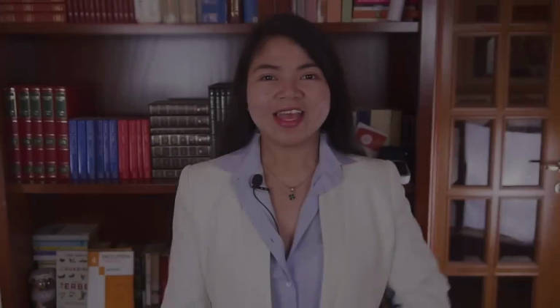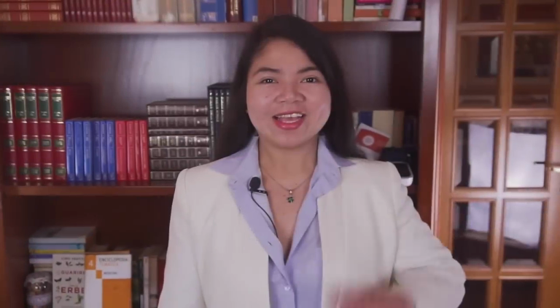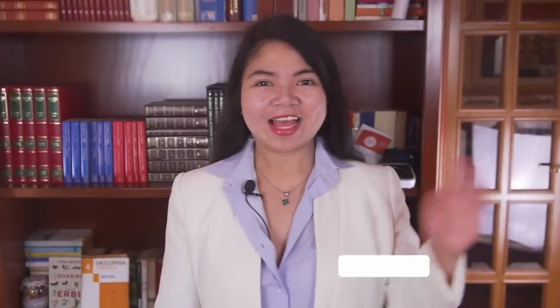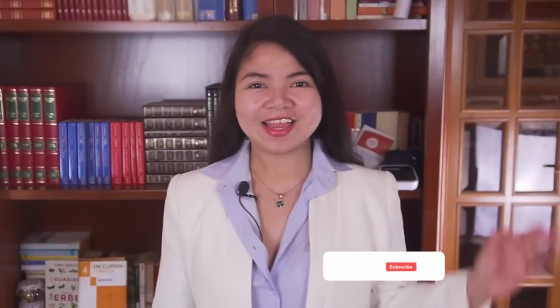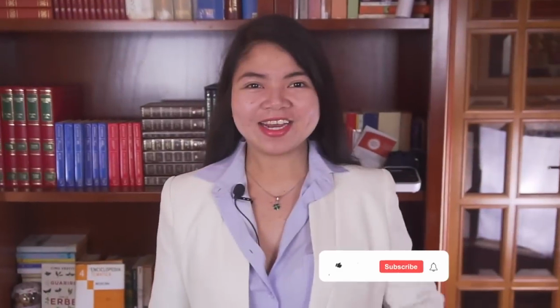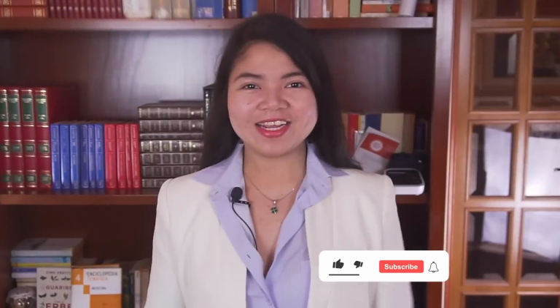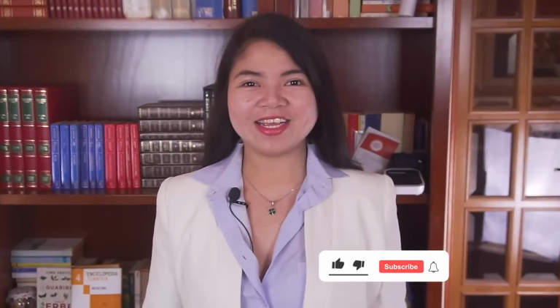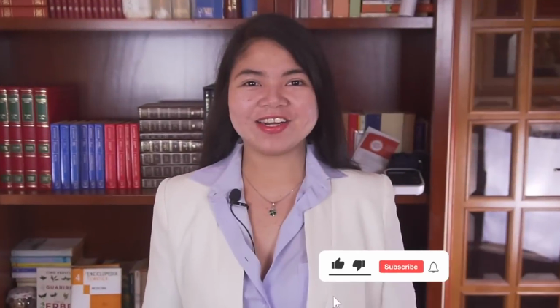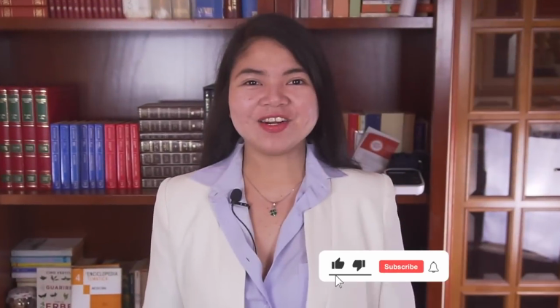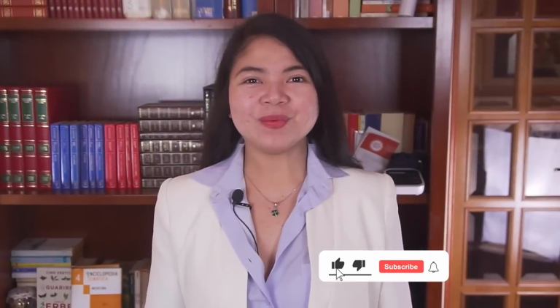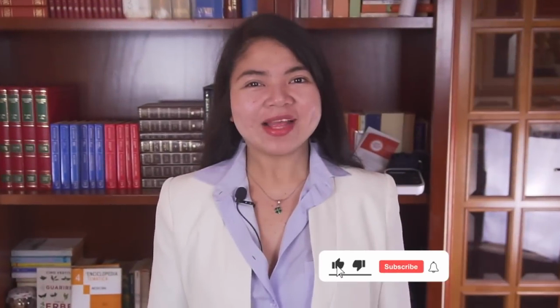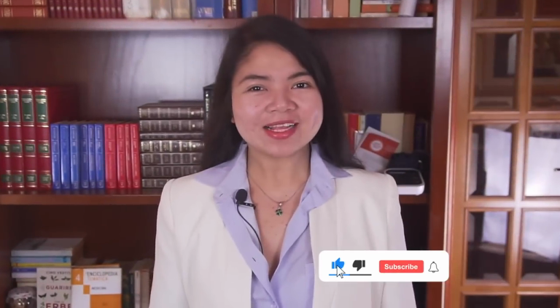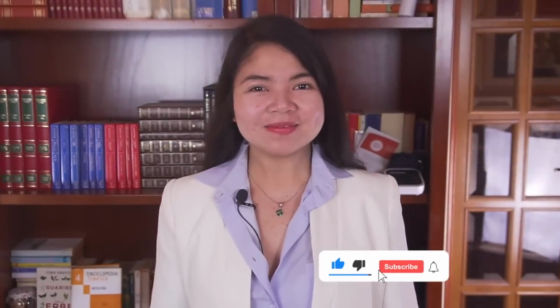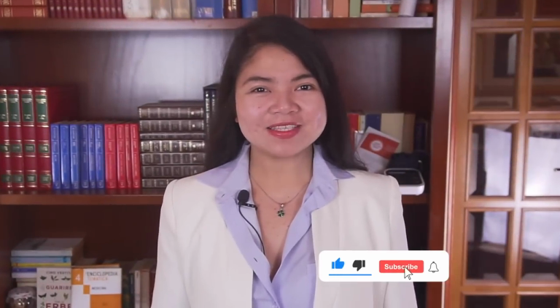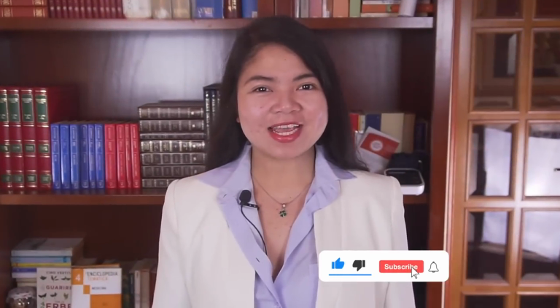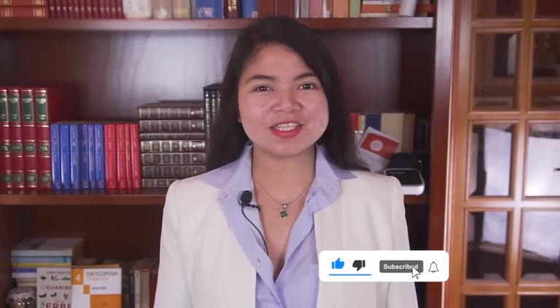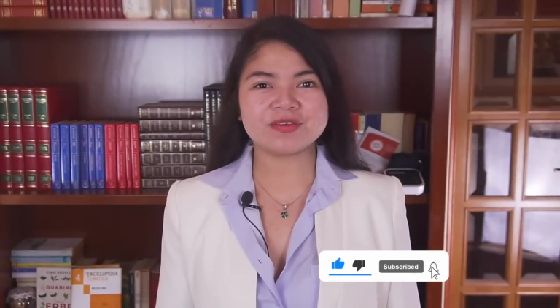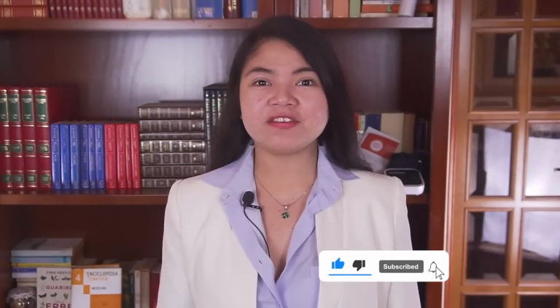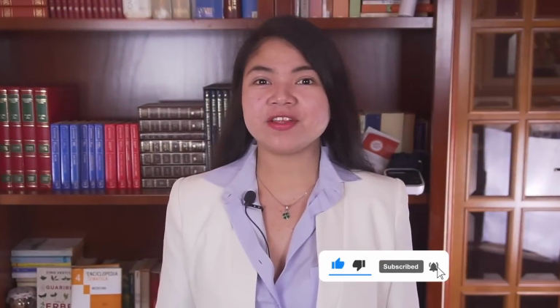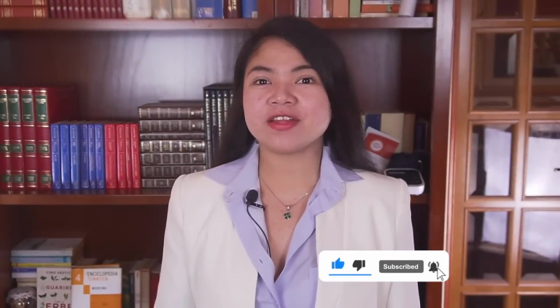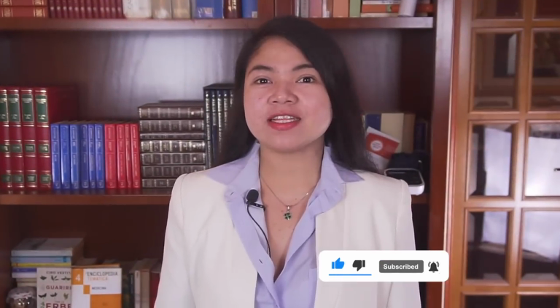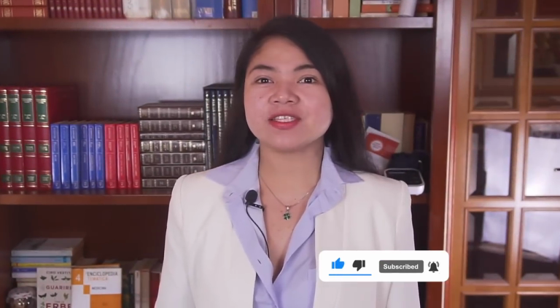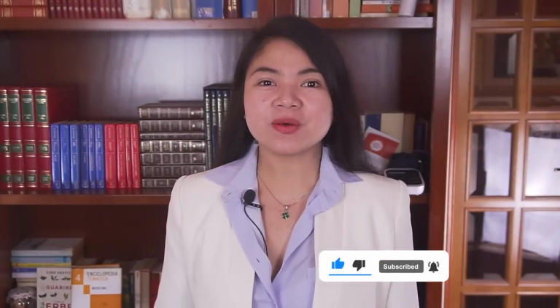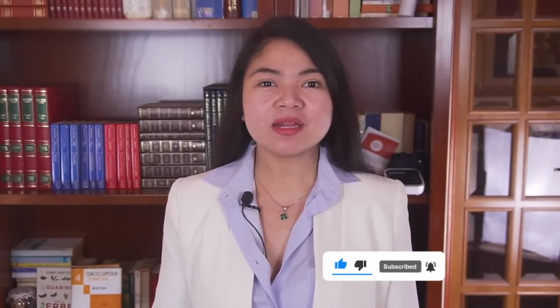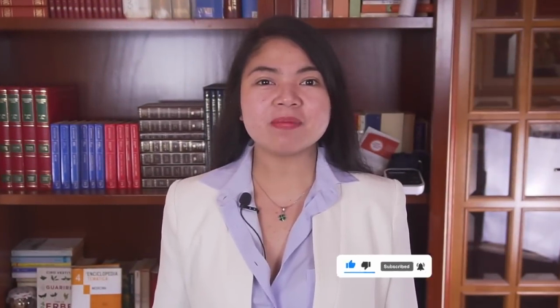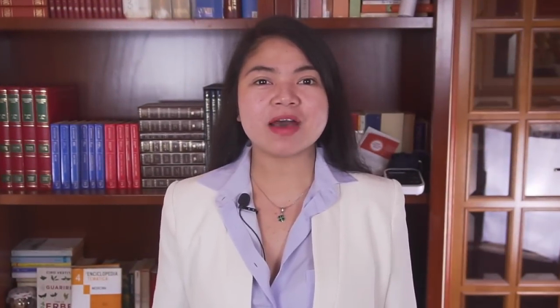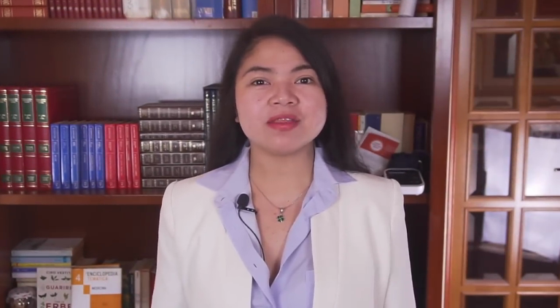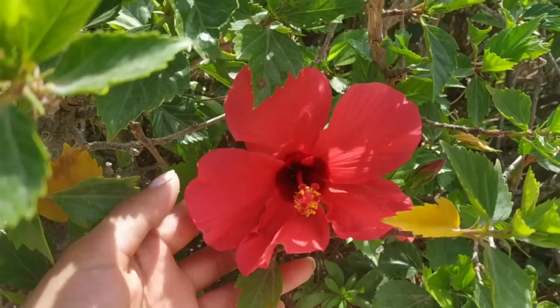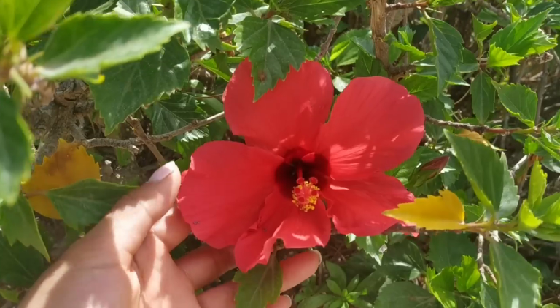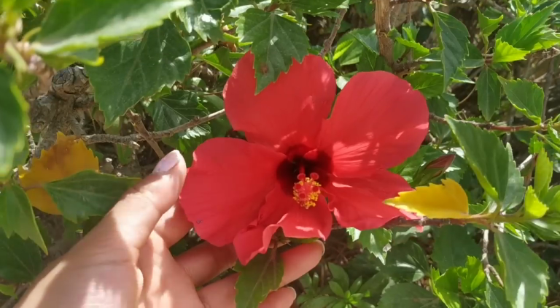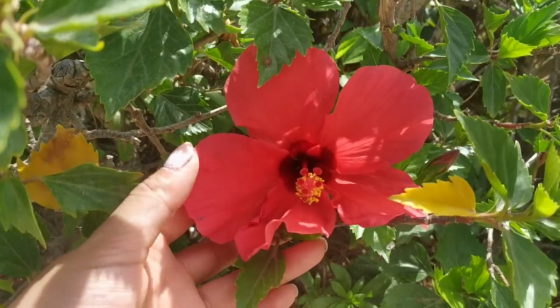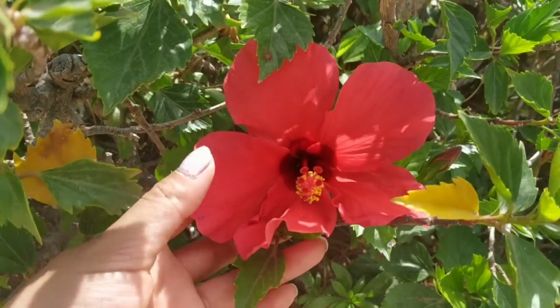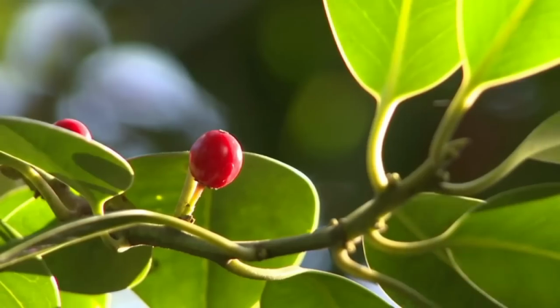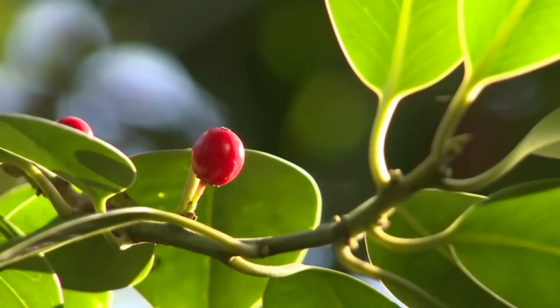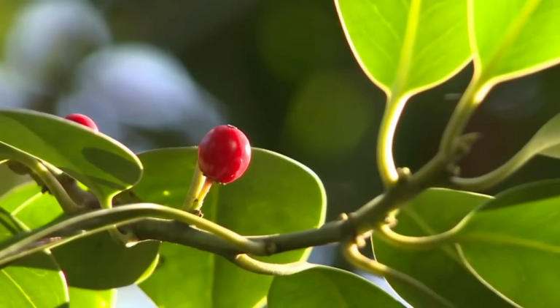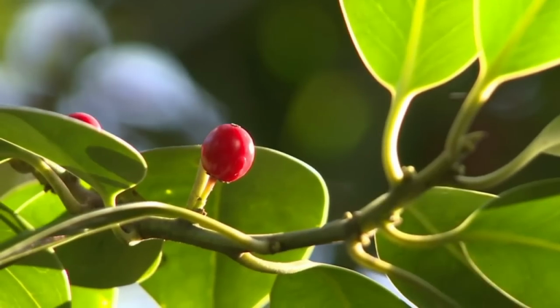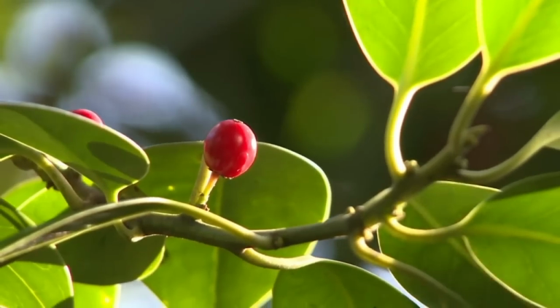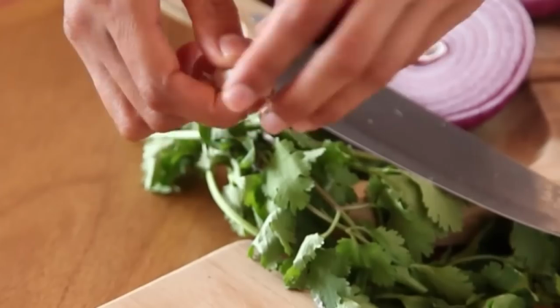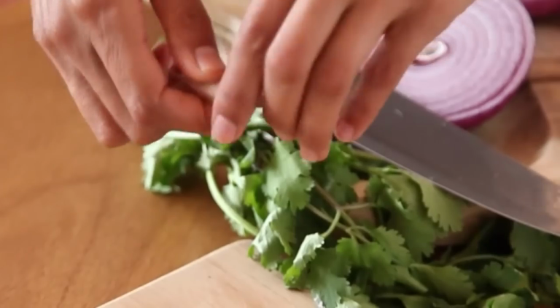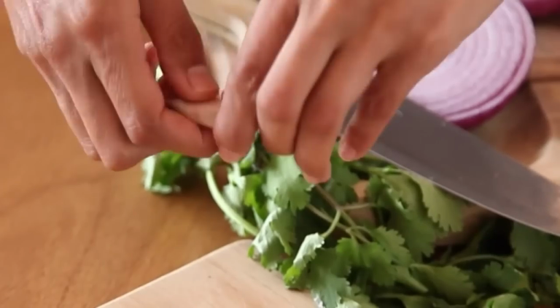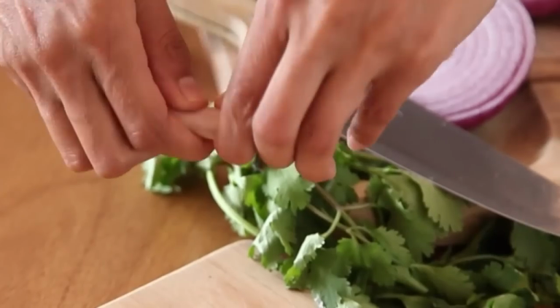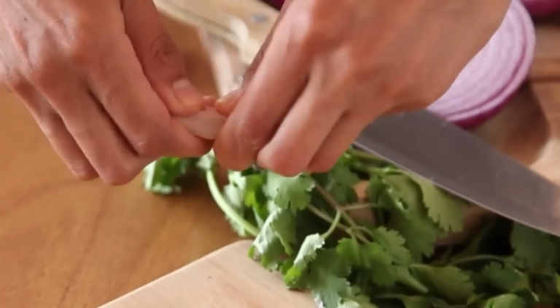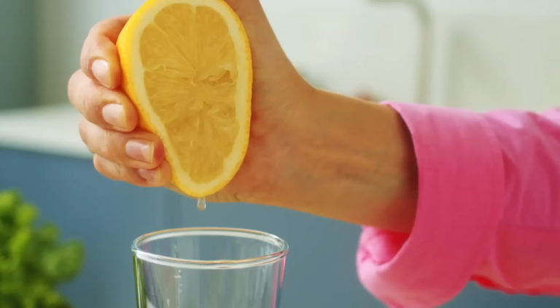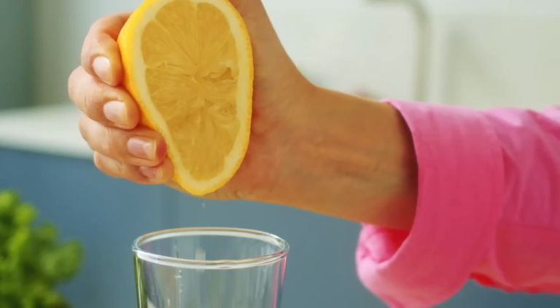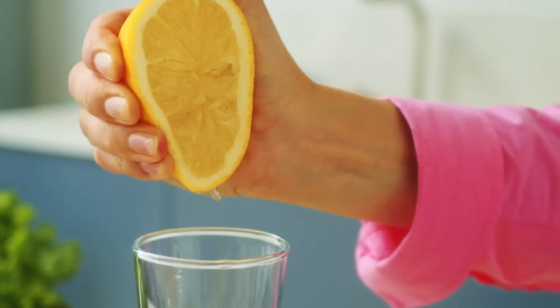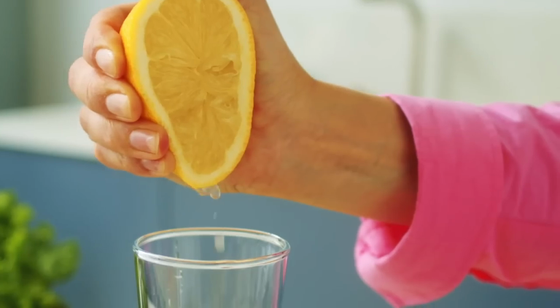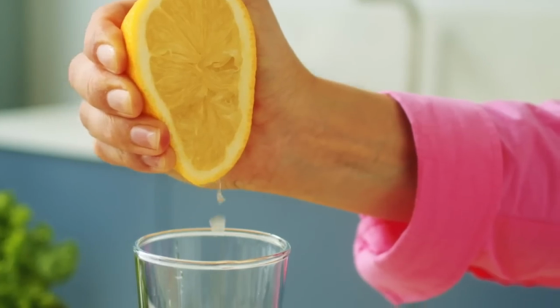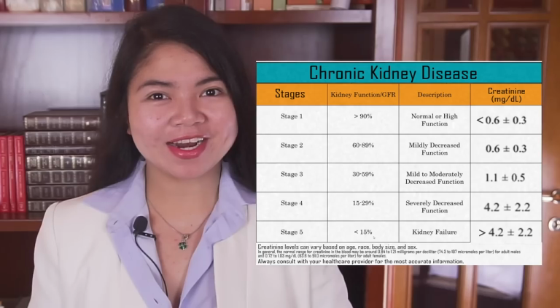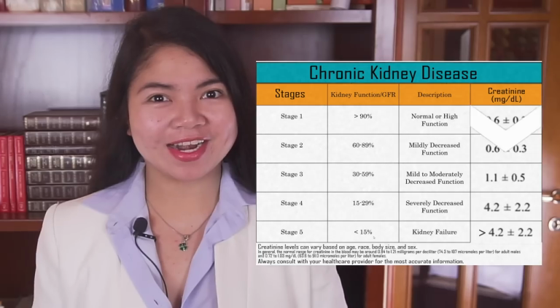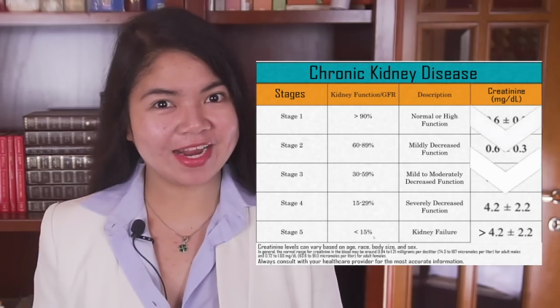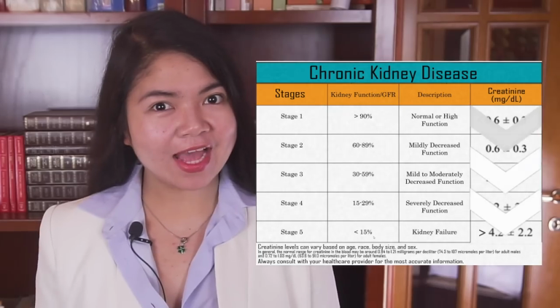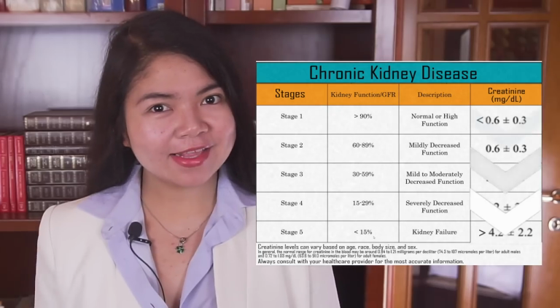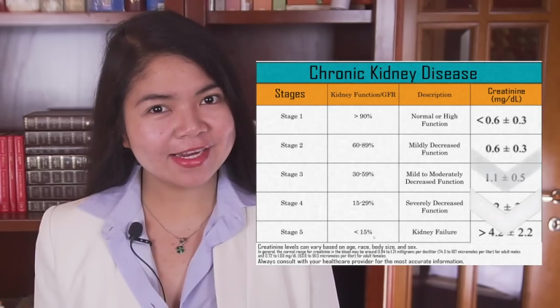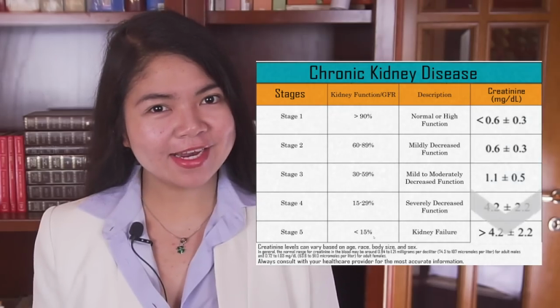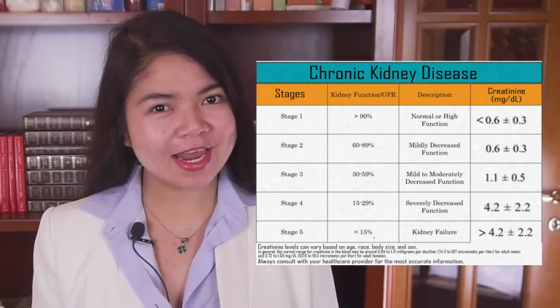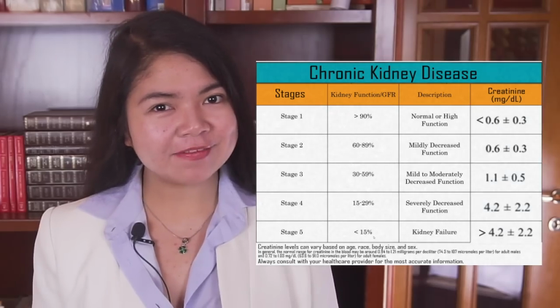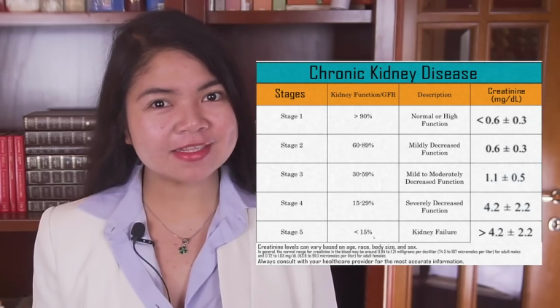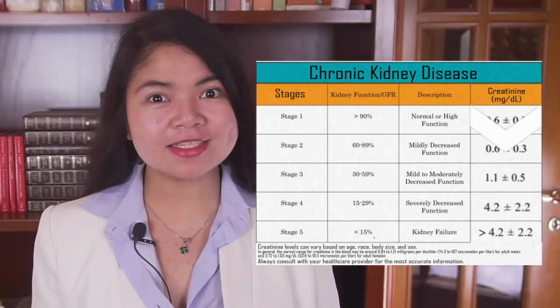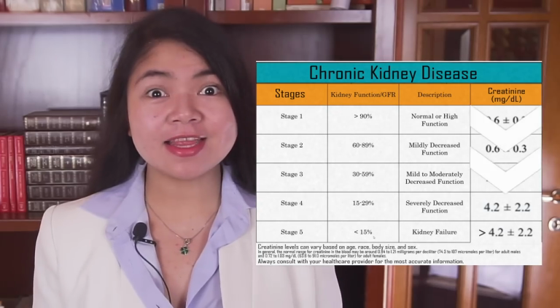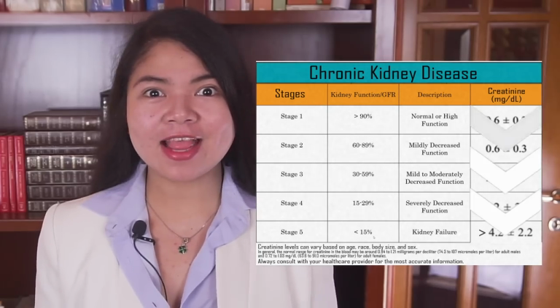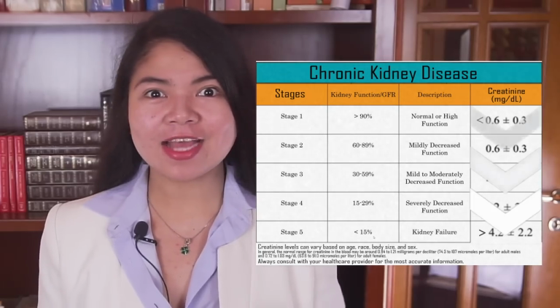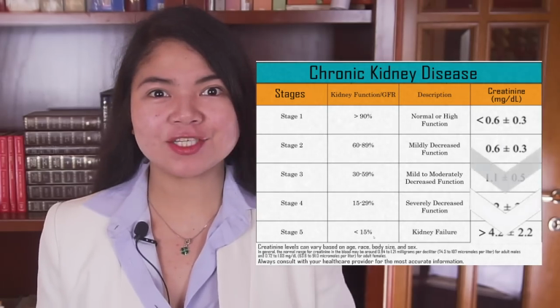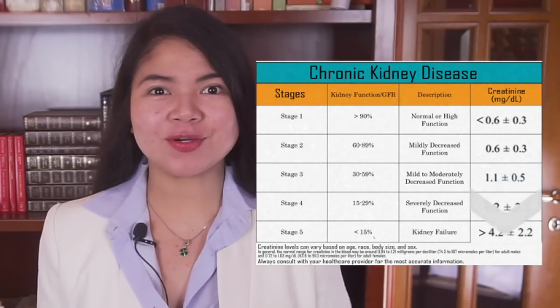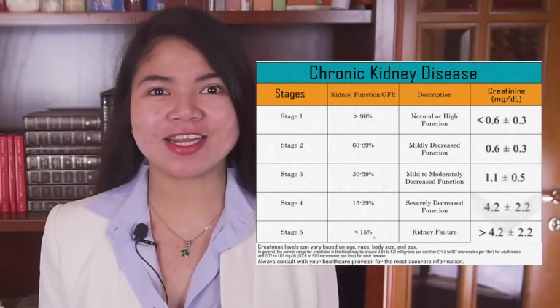Katrin here, welcome today to a video that's all about the foods that will help lower your creatinine levels naturally.